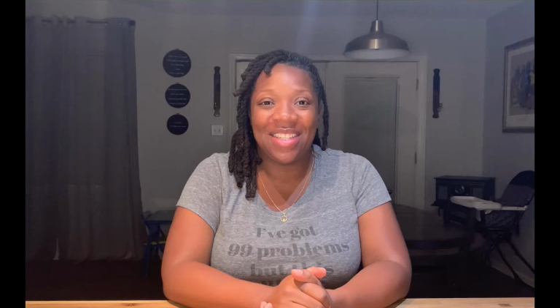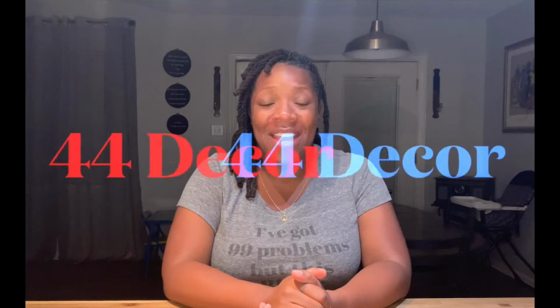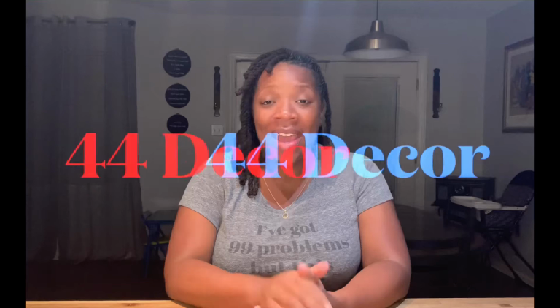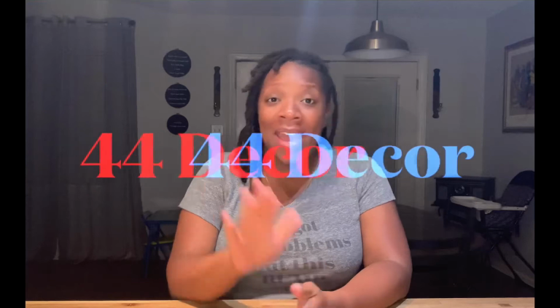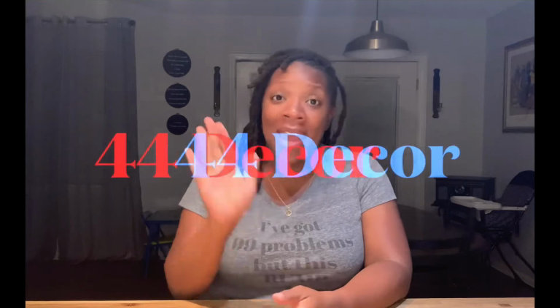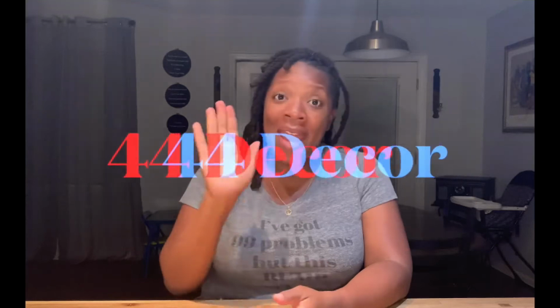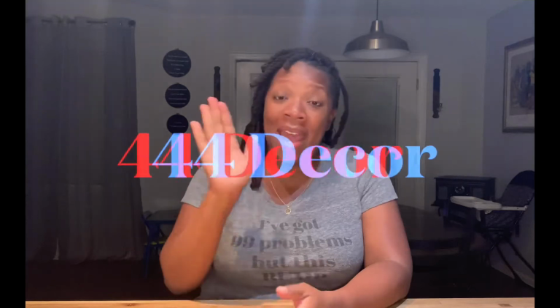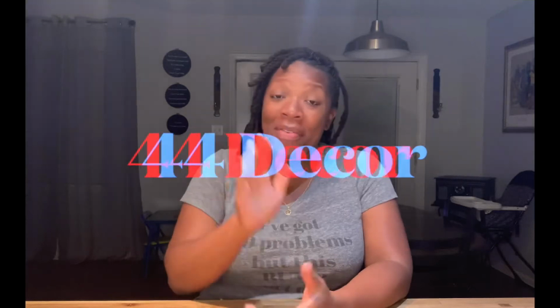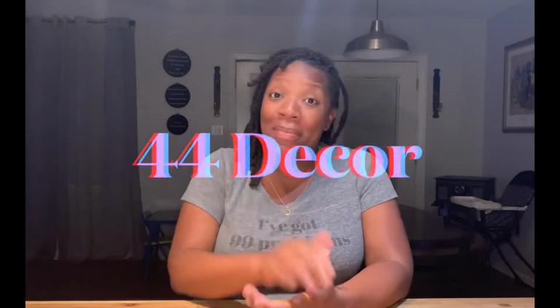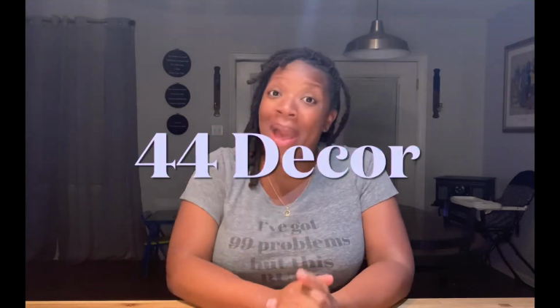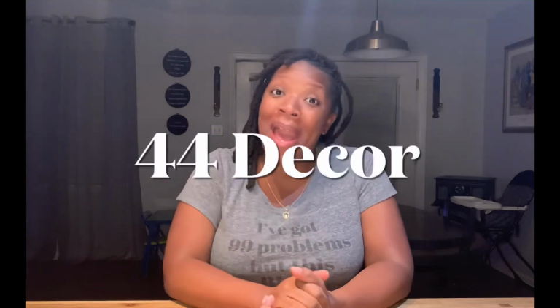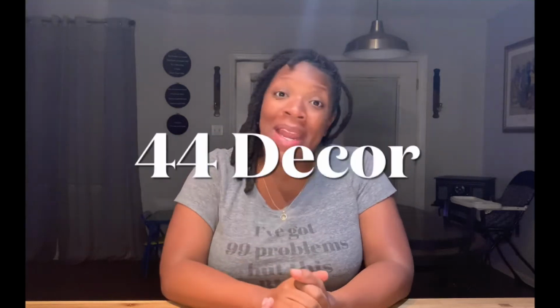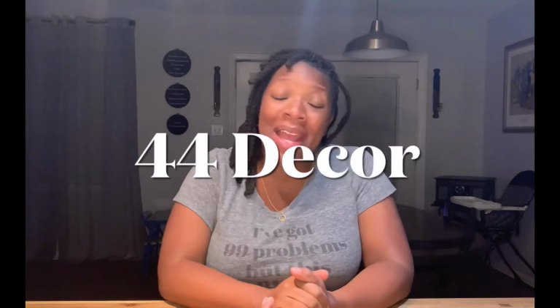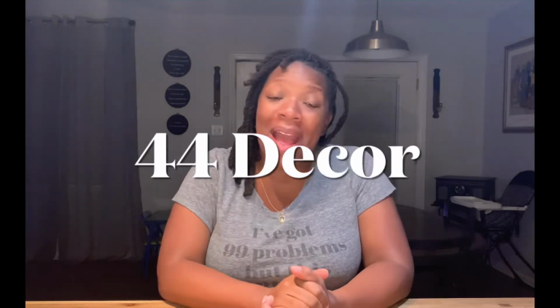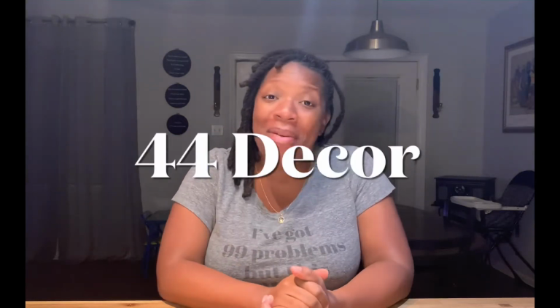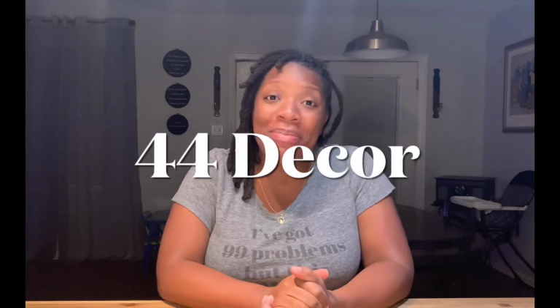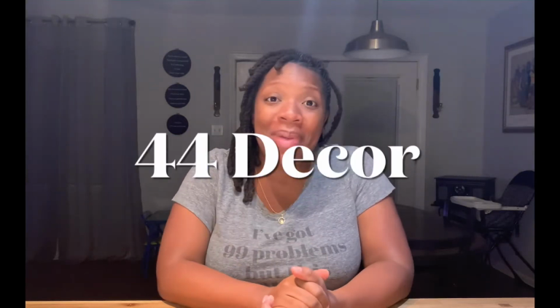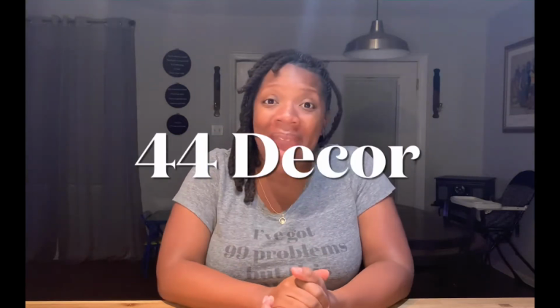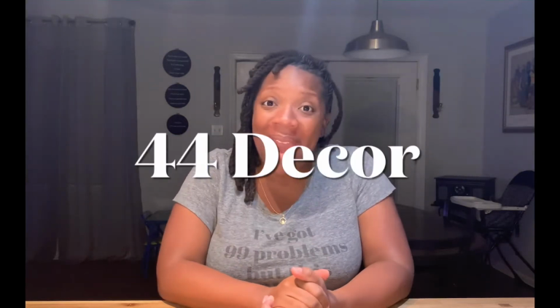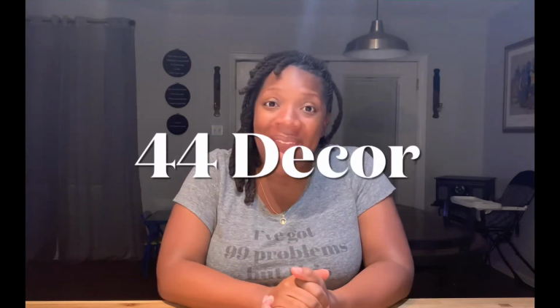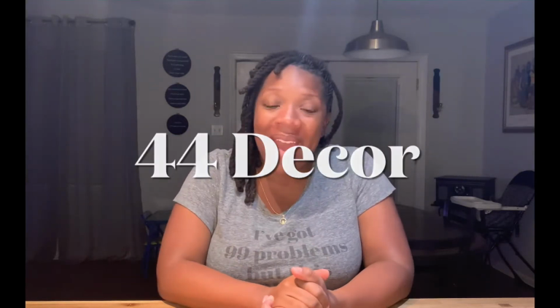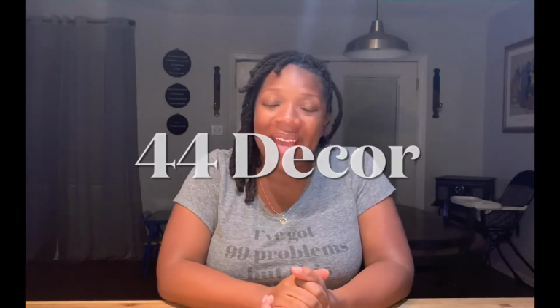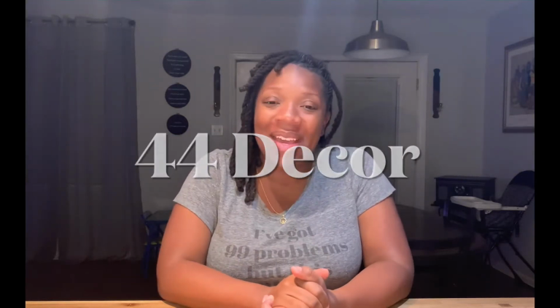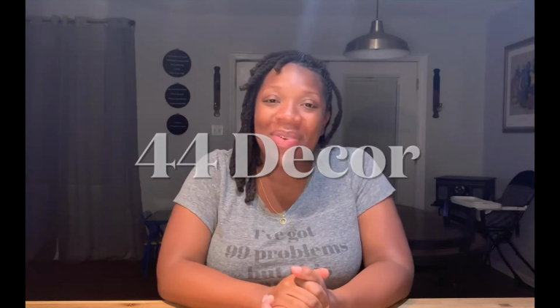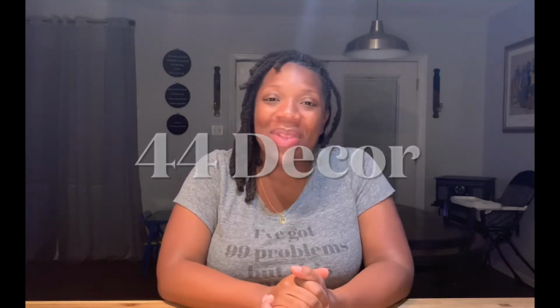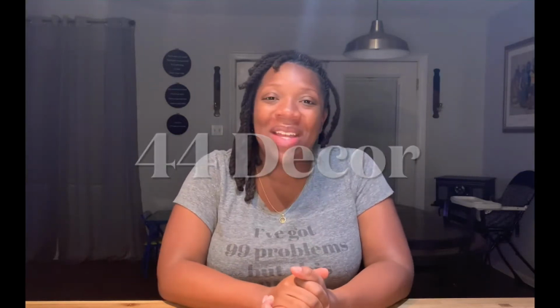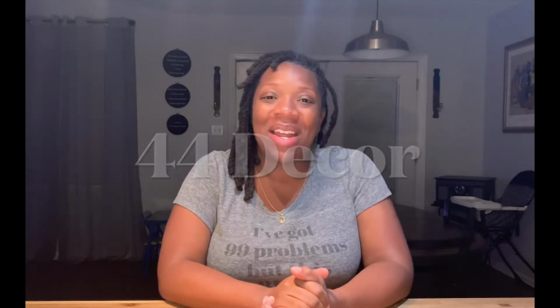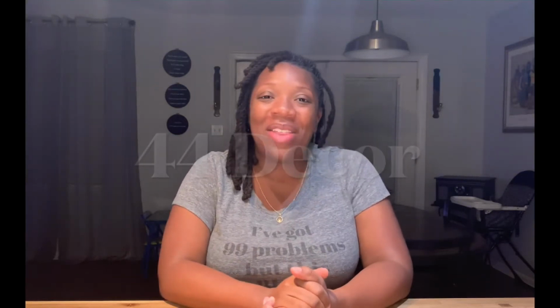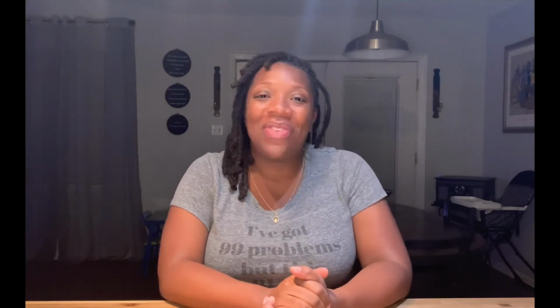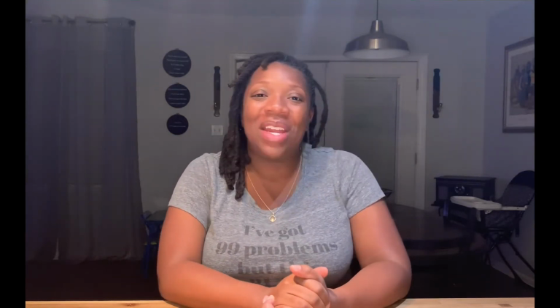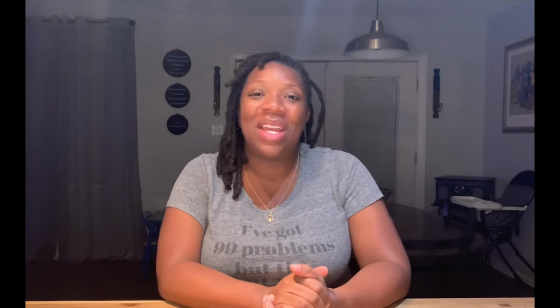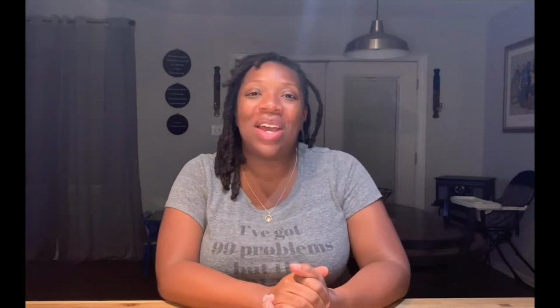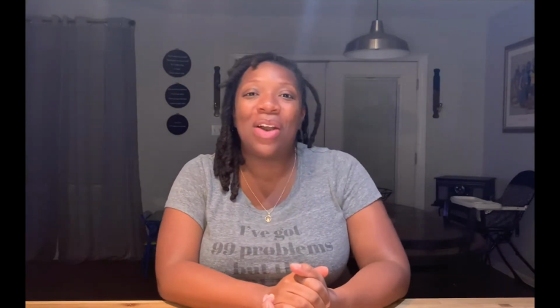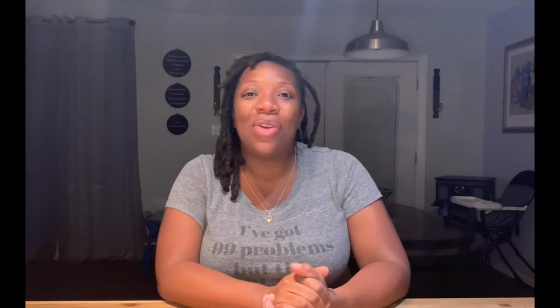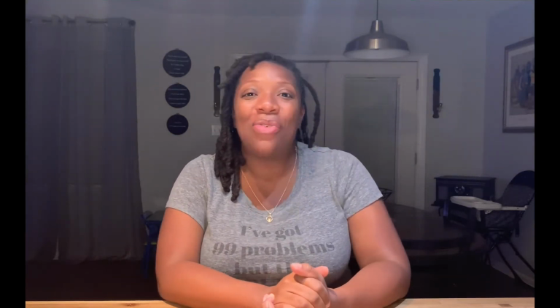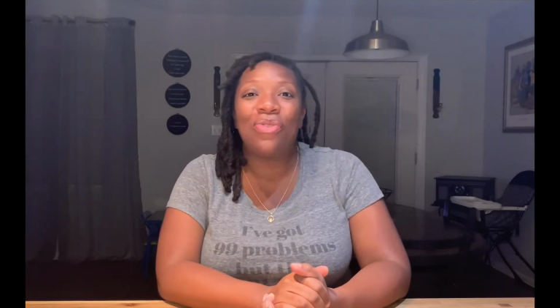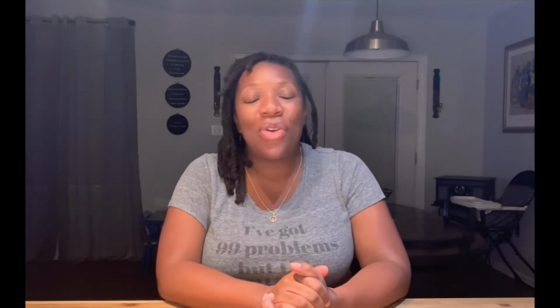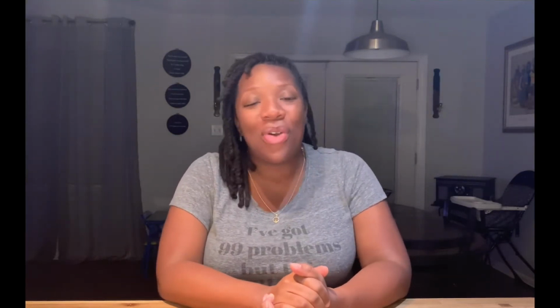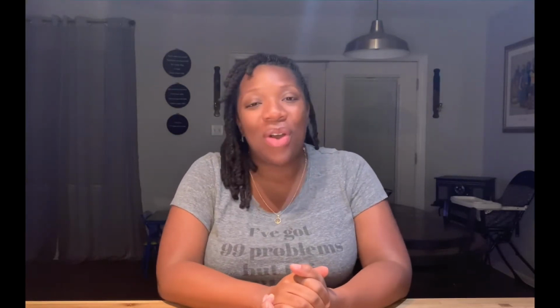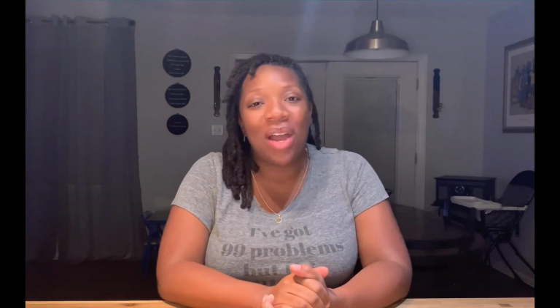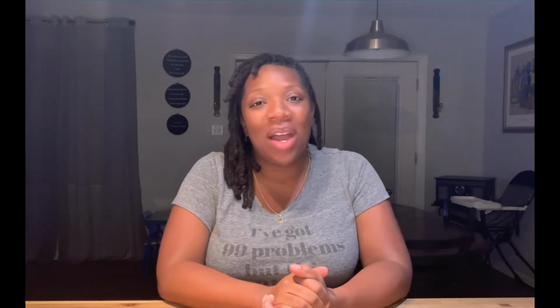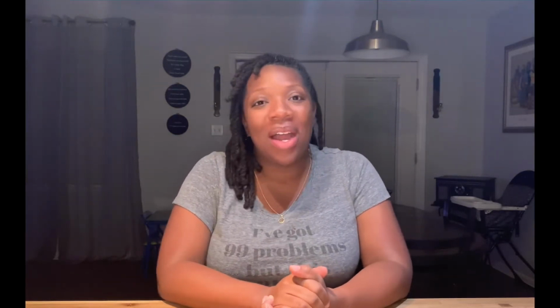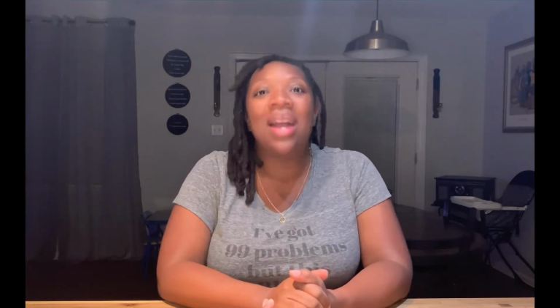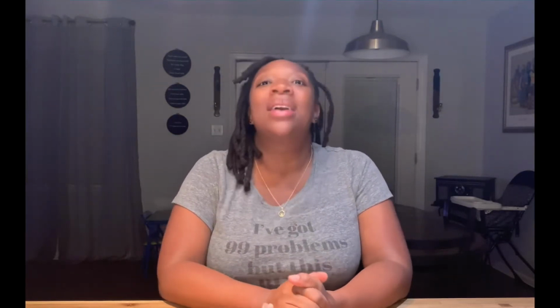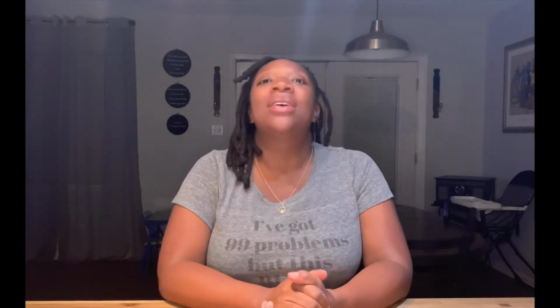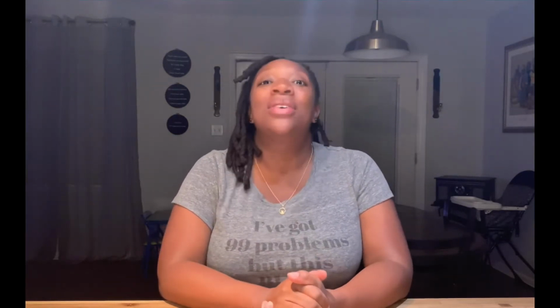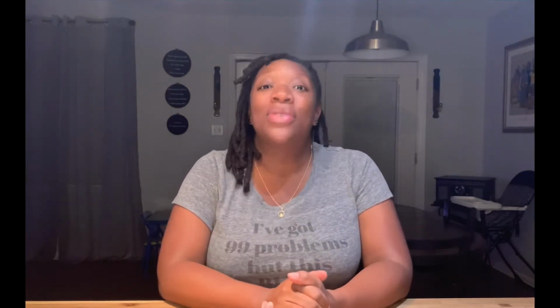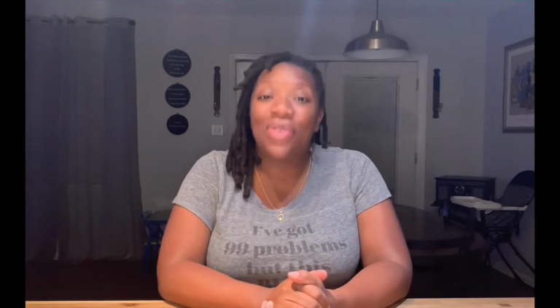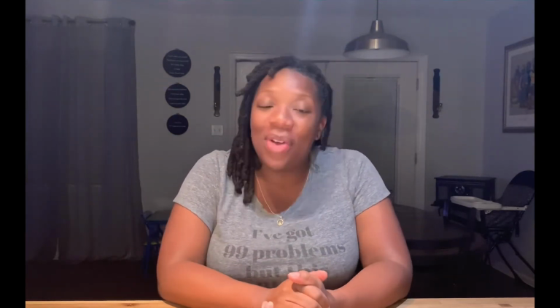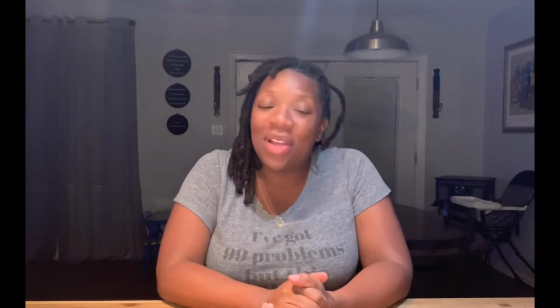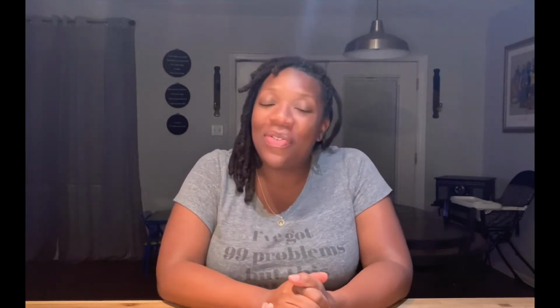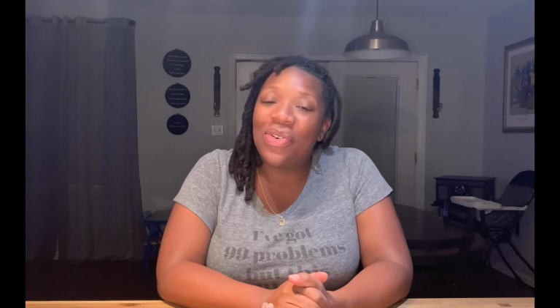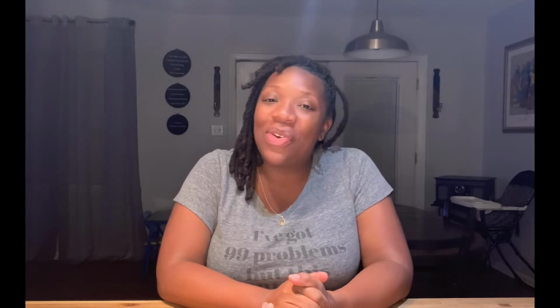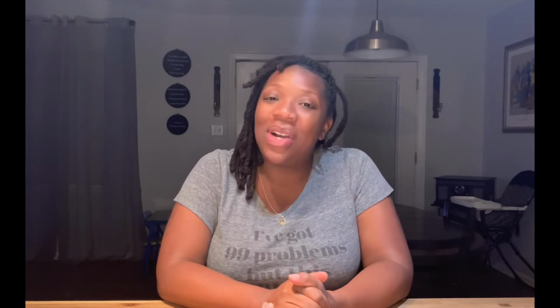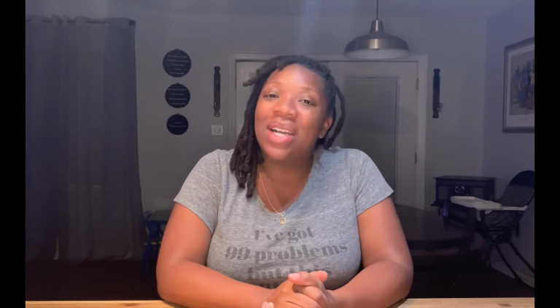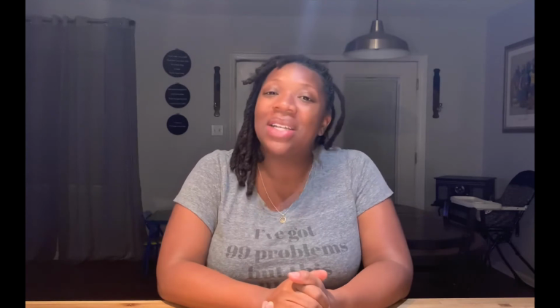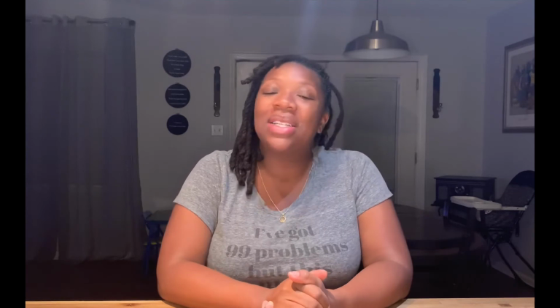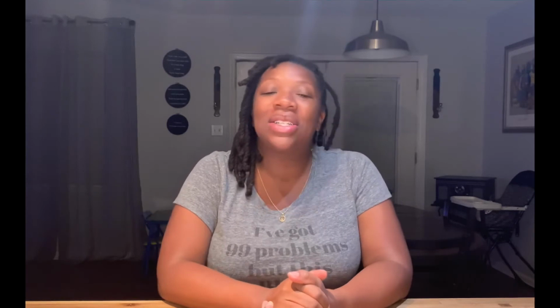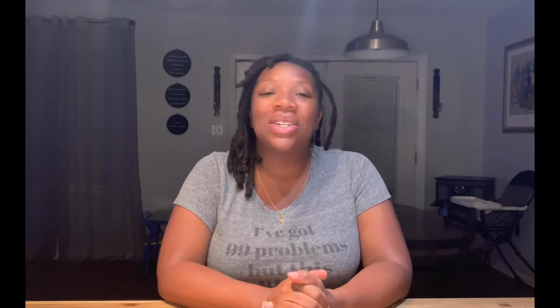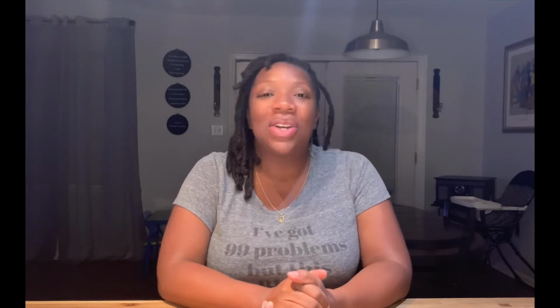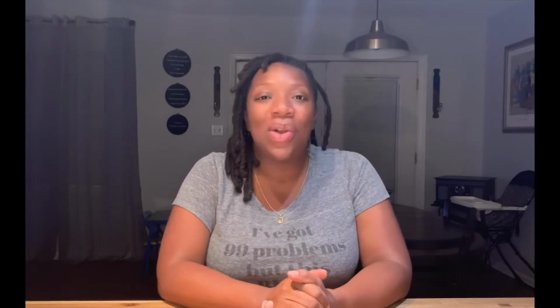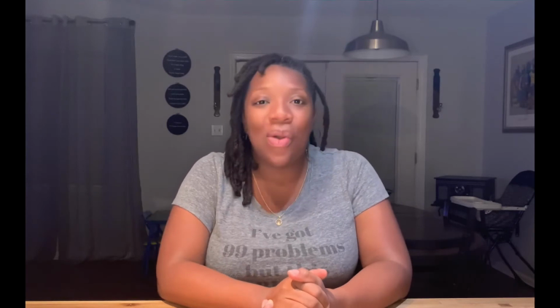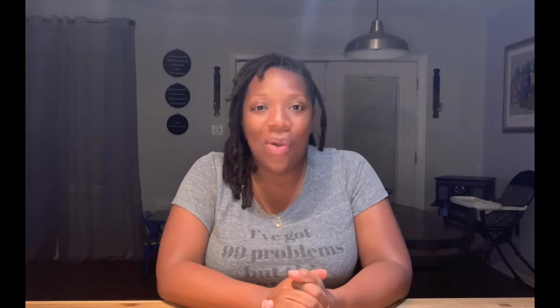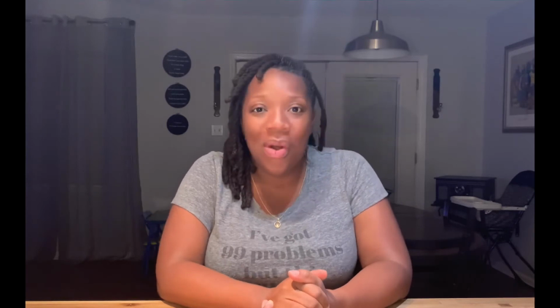Hey everybody, I'm back with another video for 4L4 Decor.